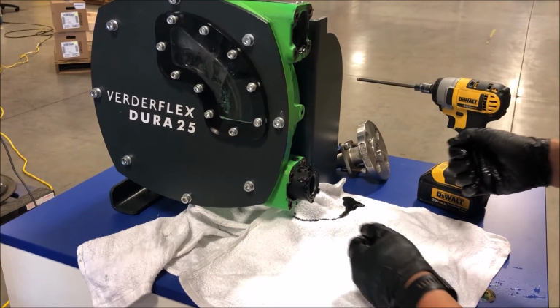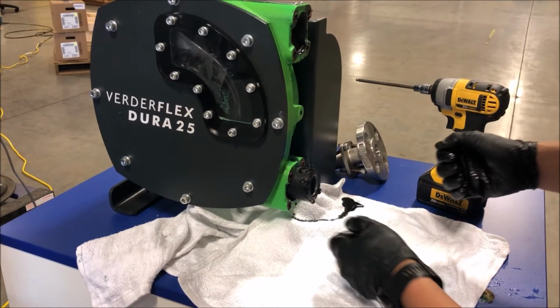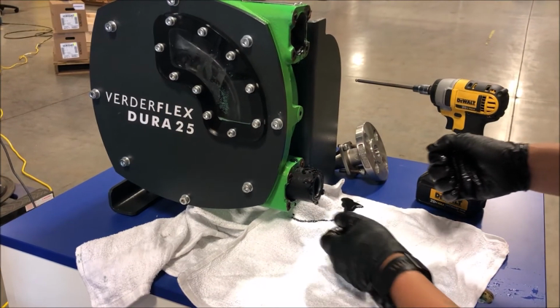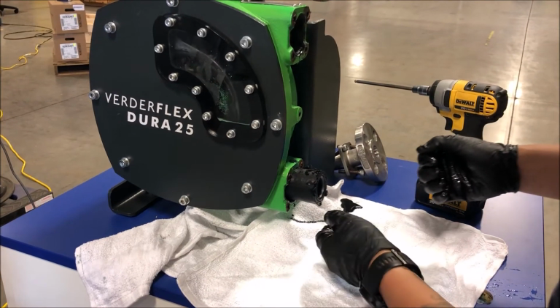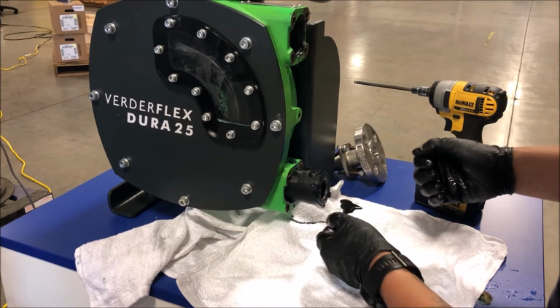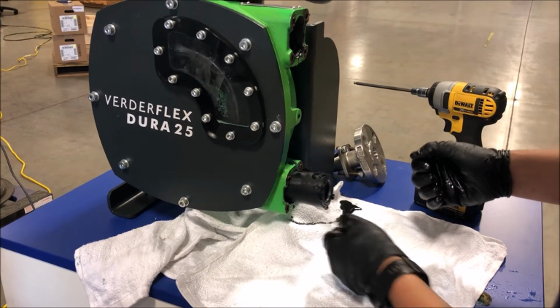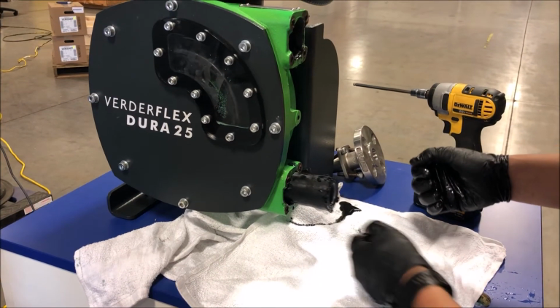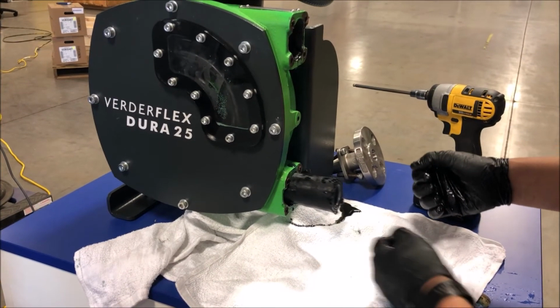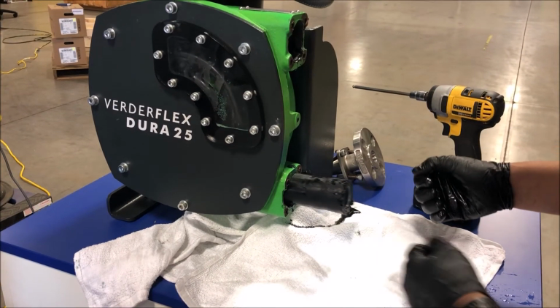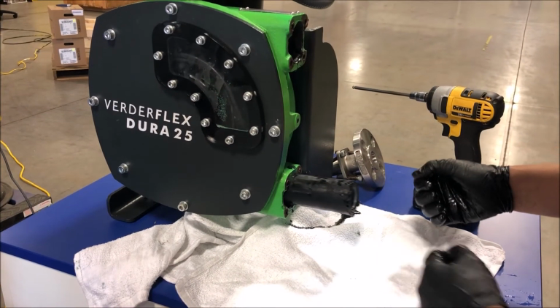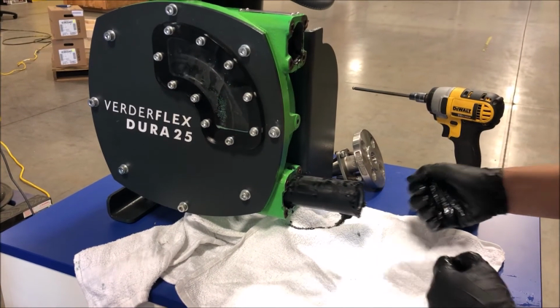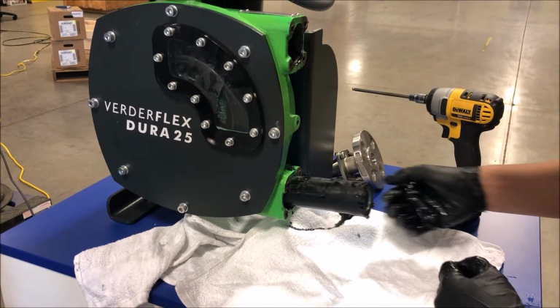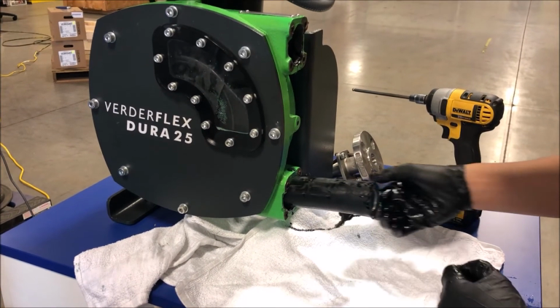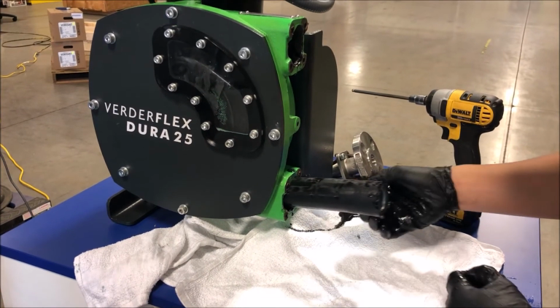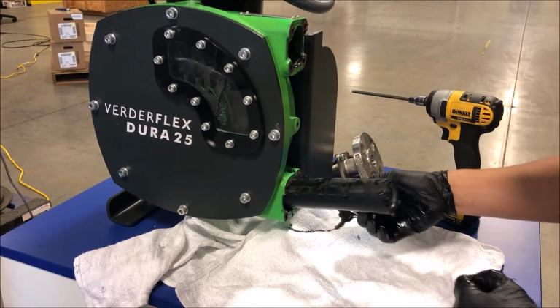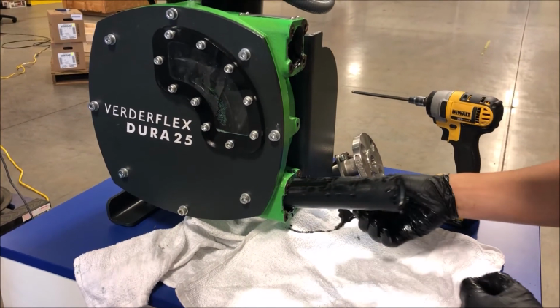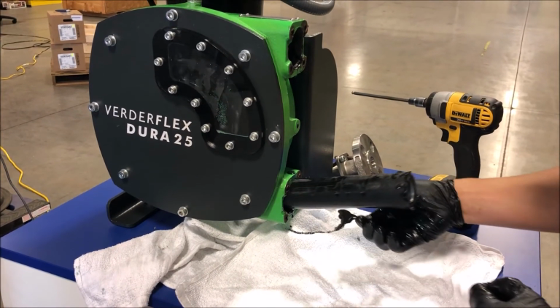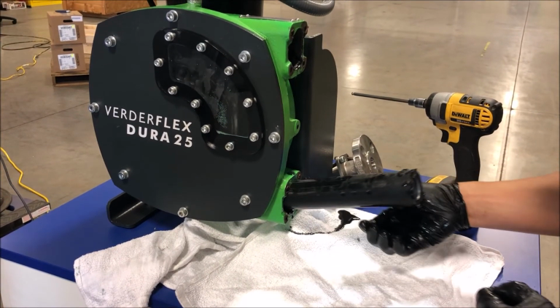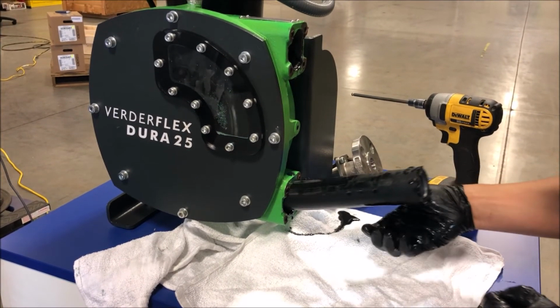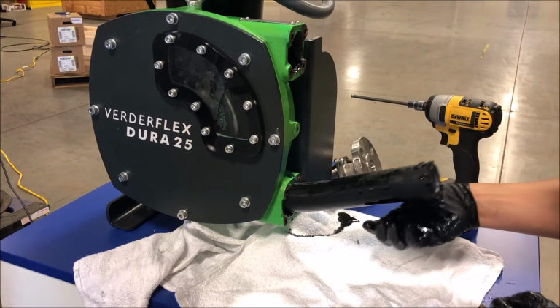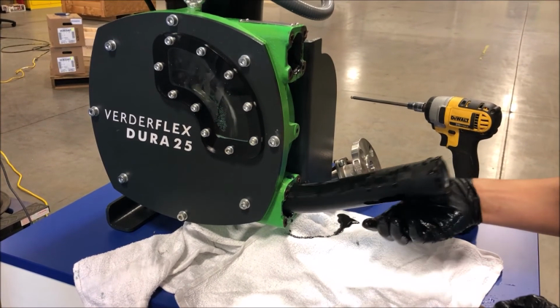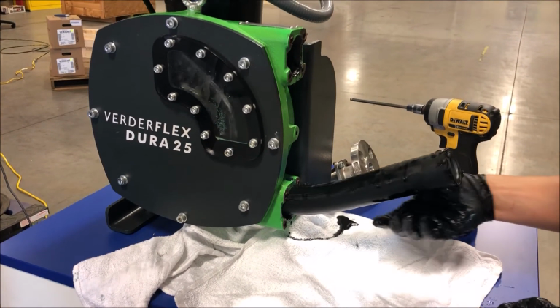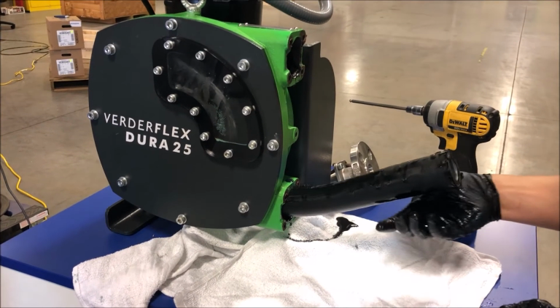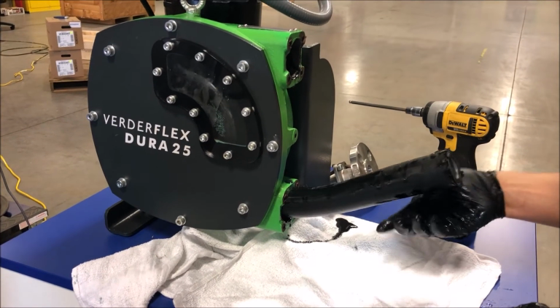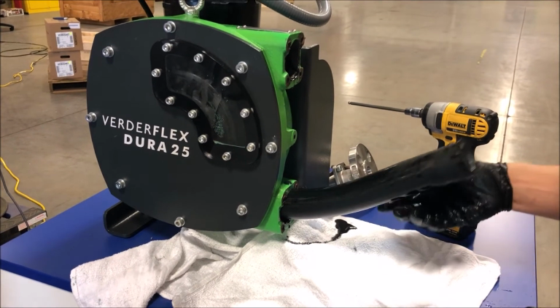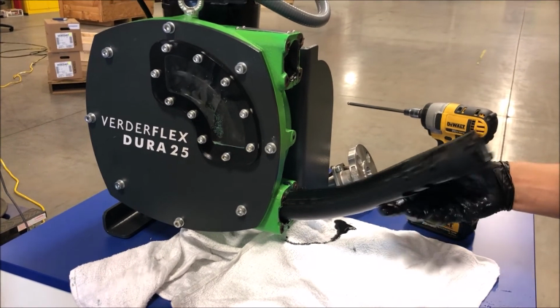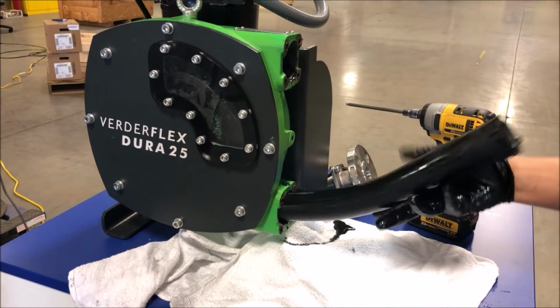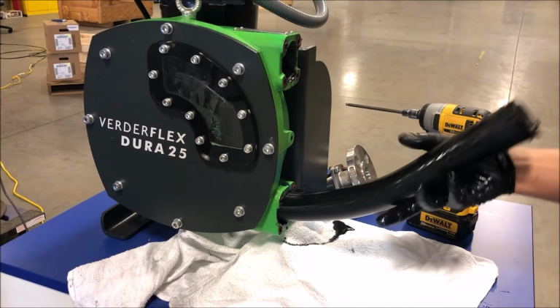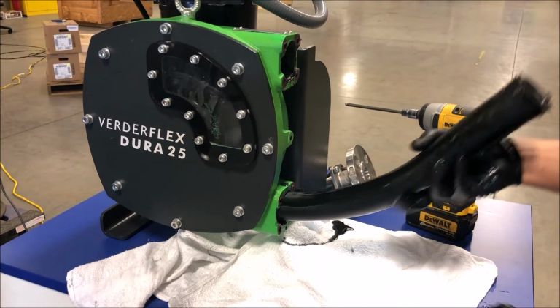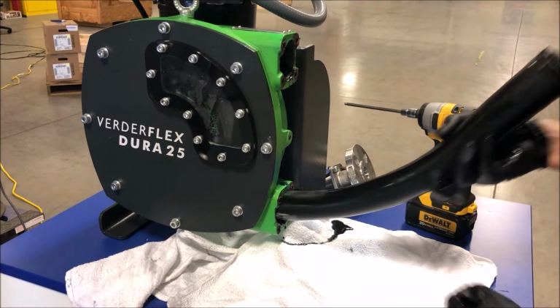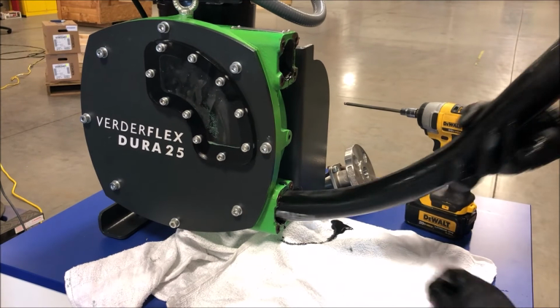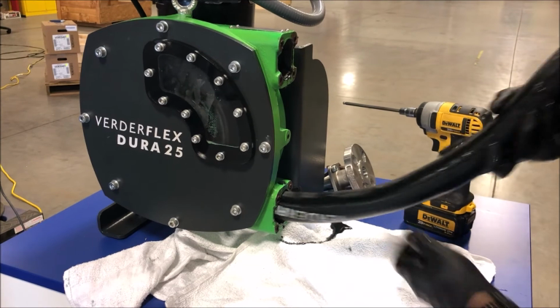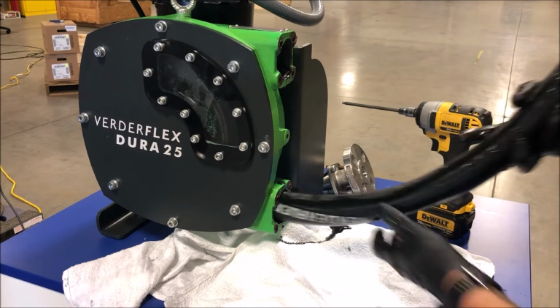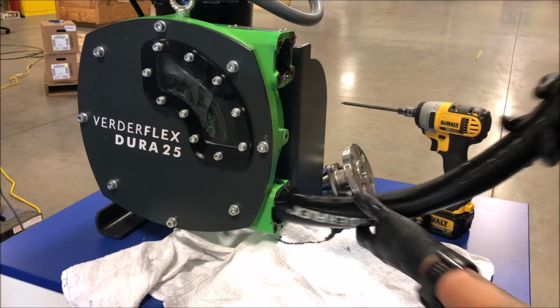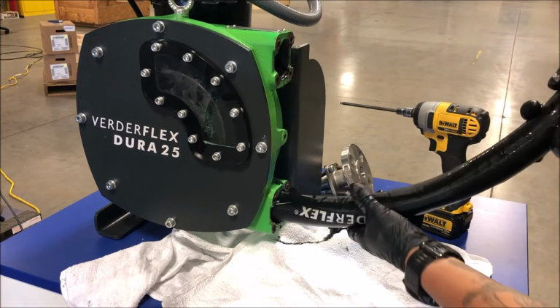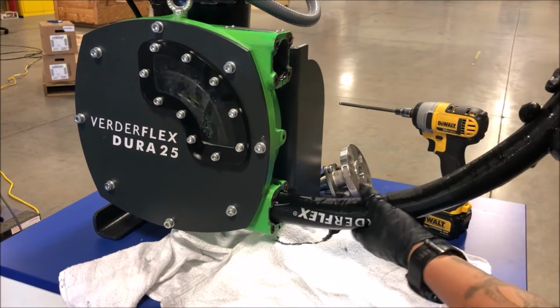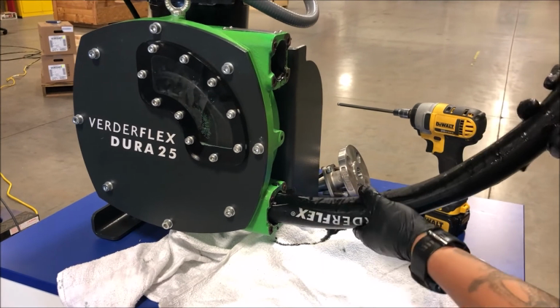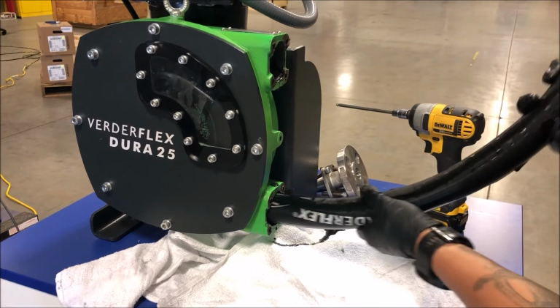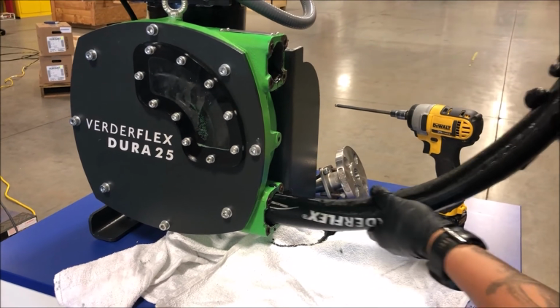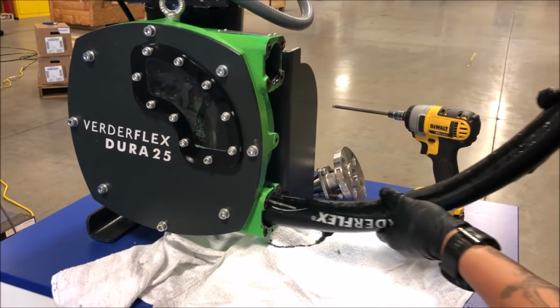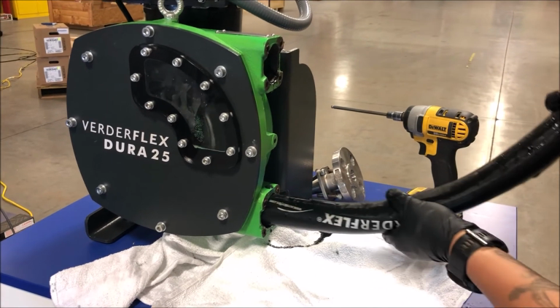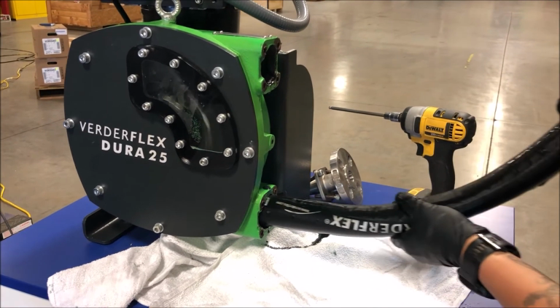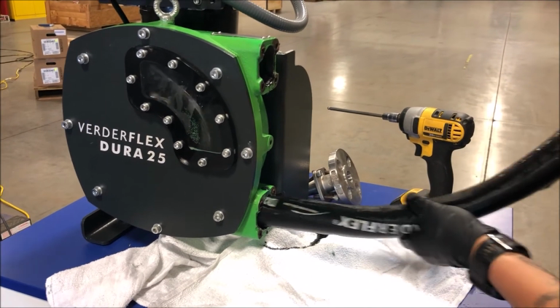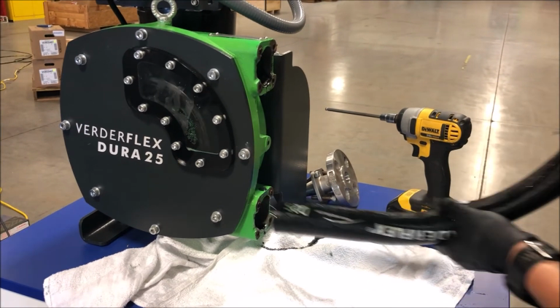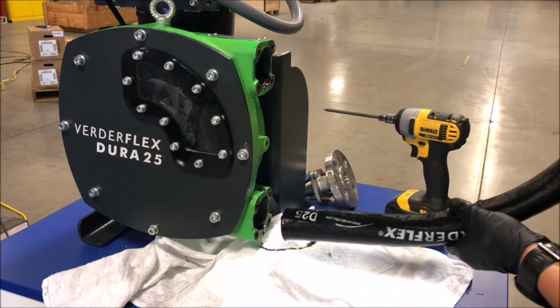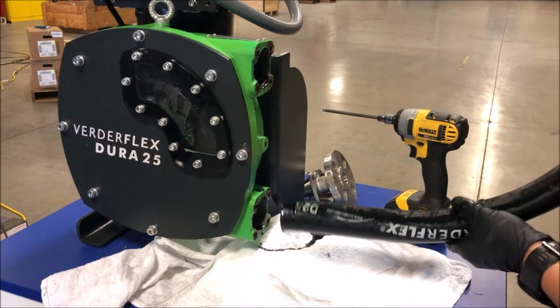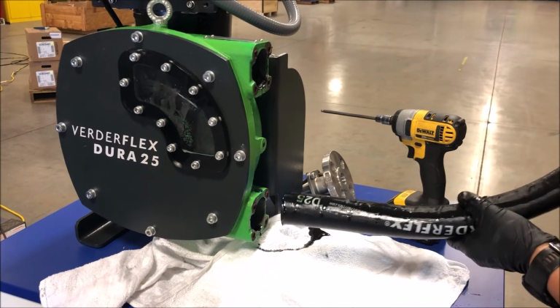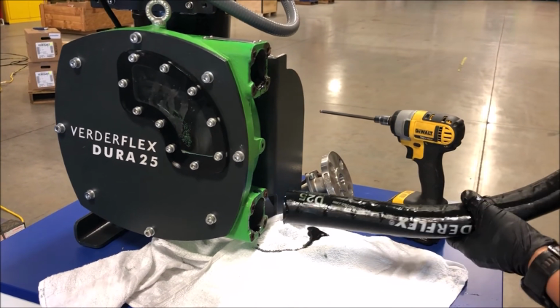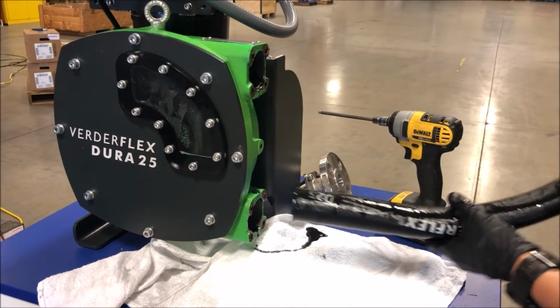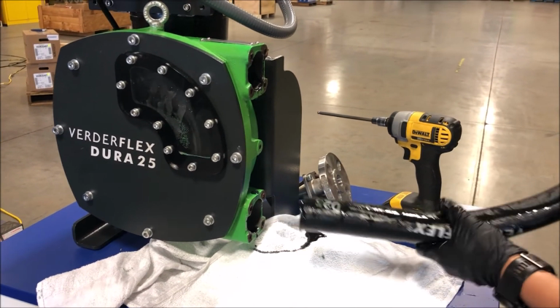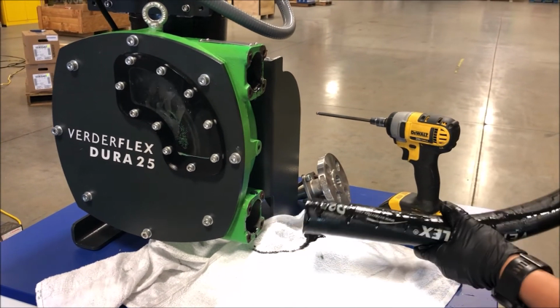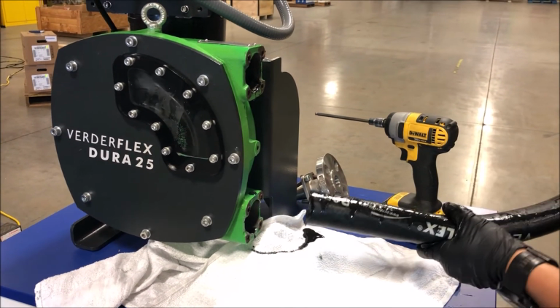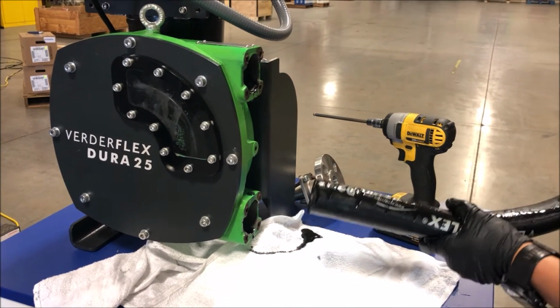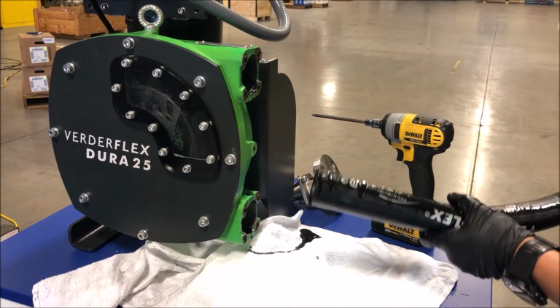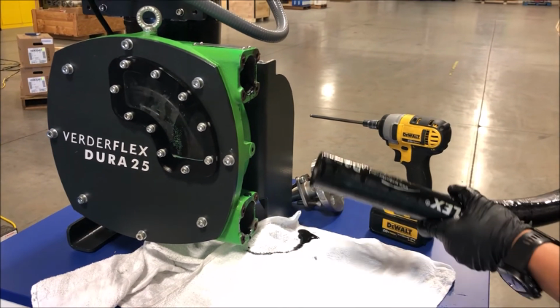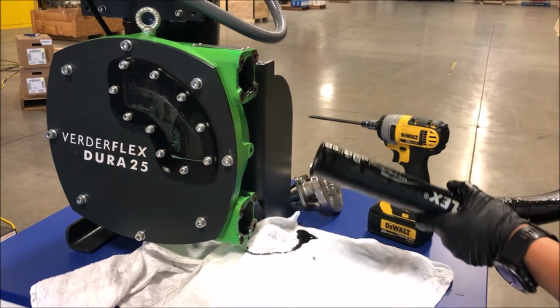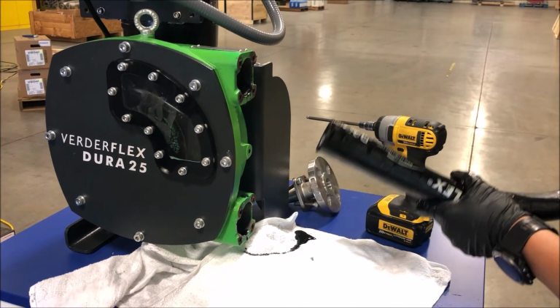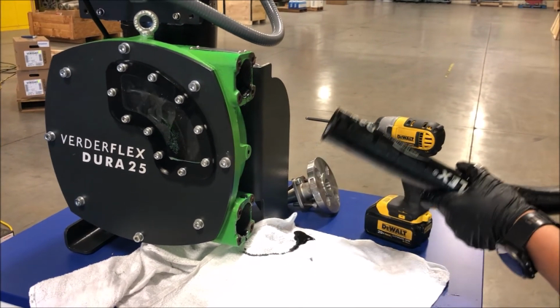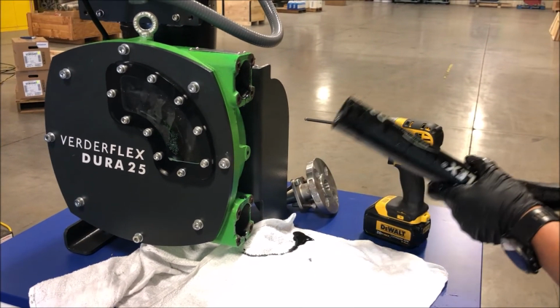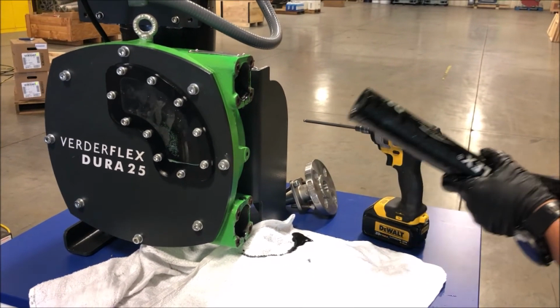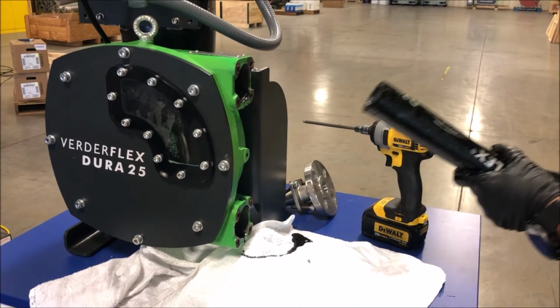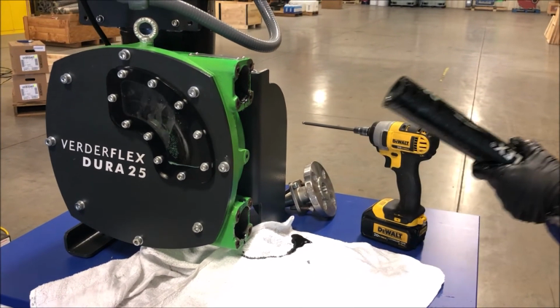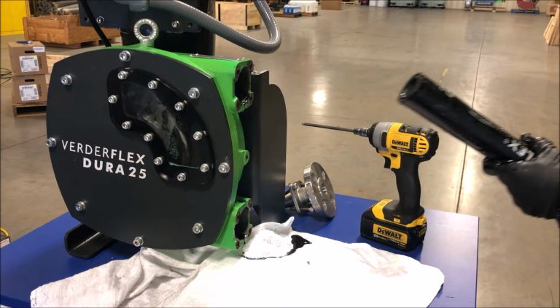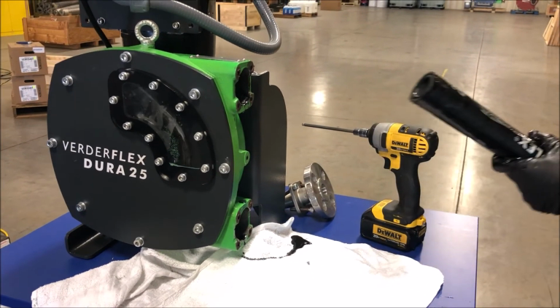If cleaning is required, remove the front cover and clean the pump internals.